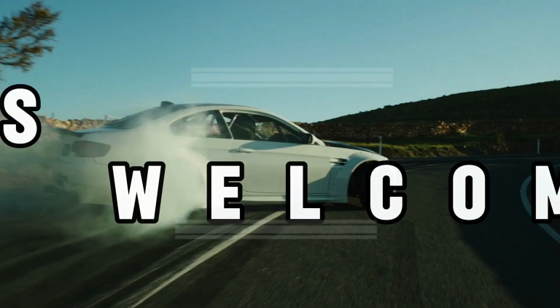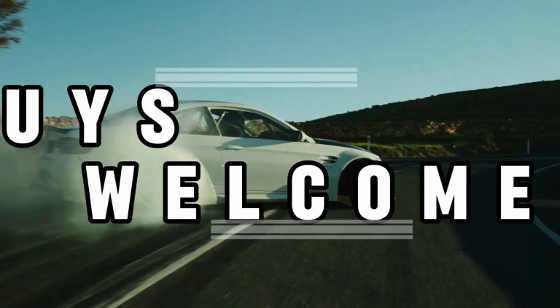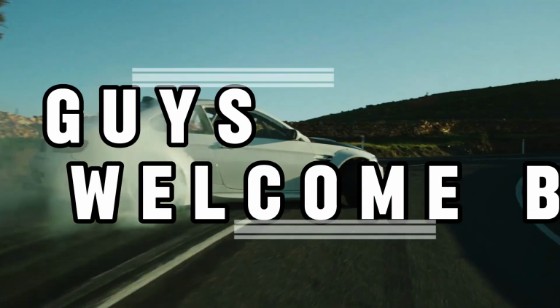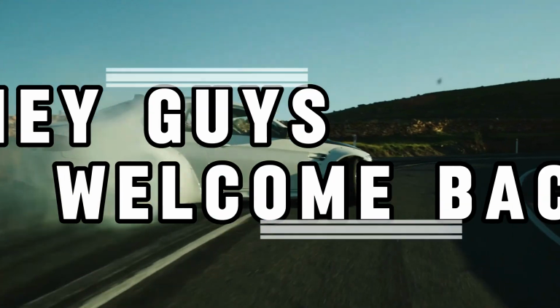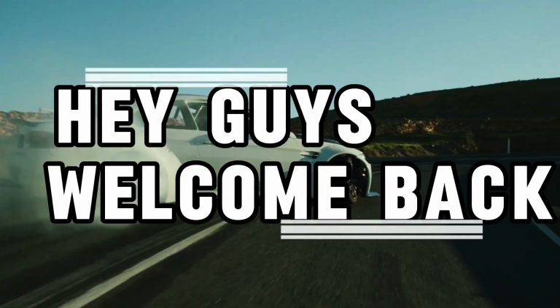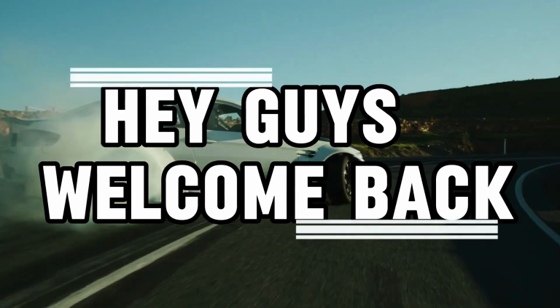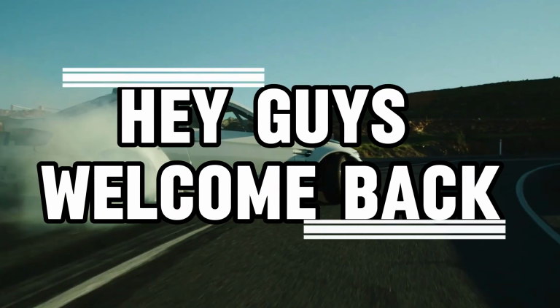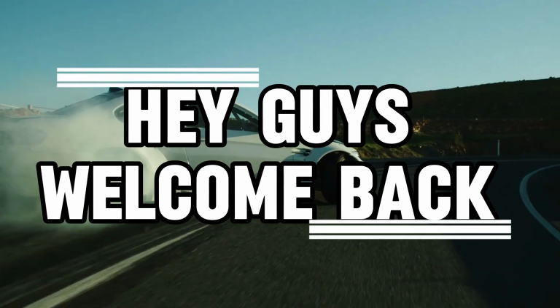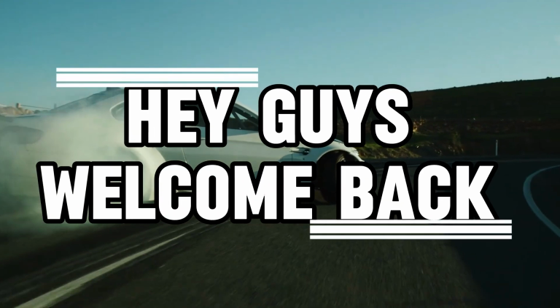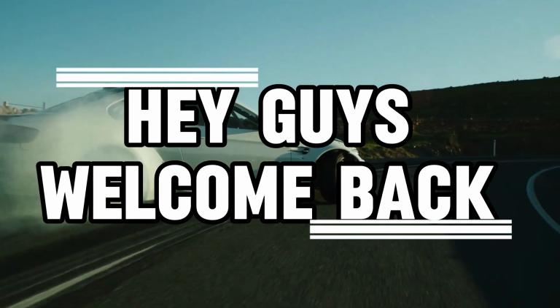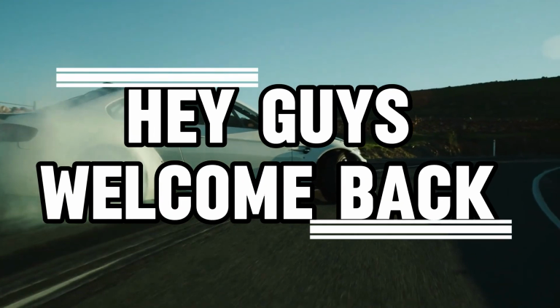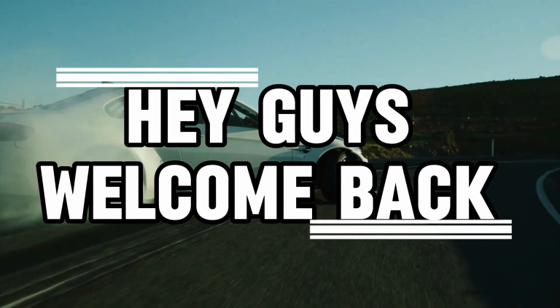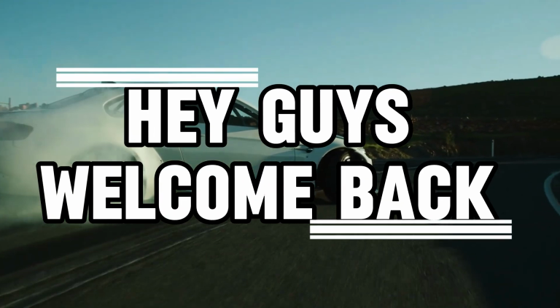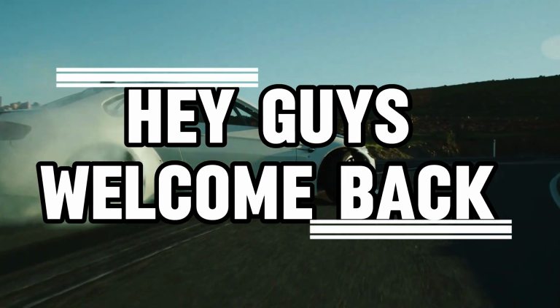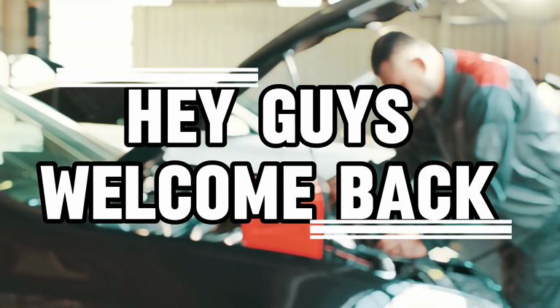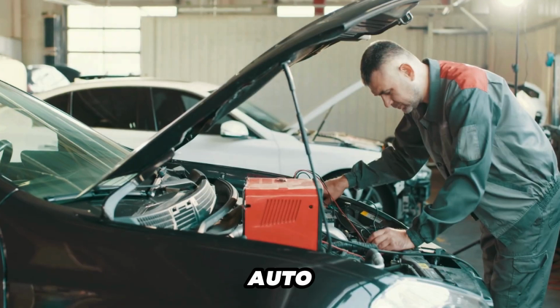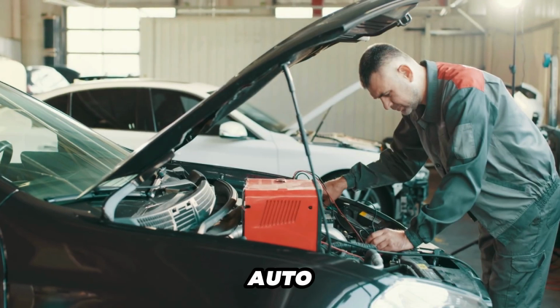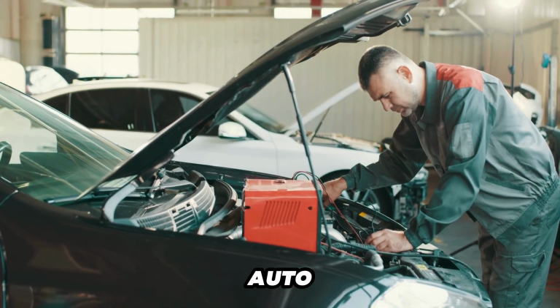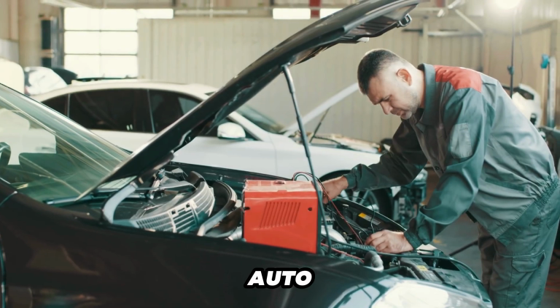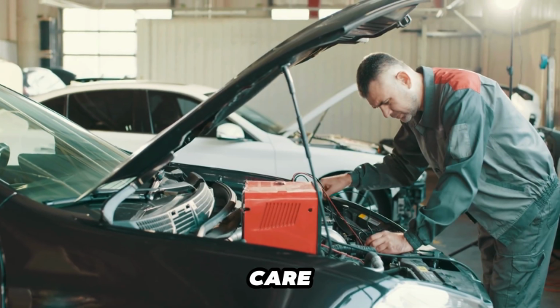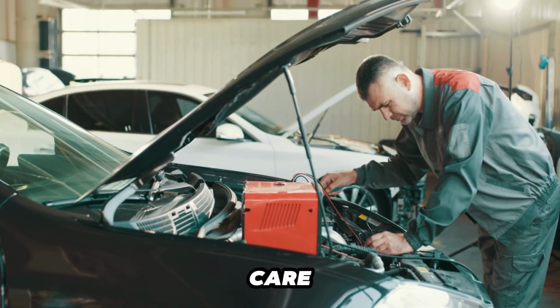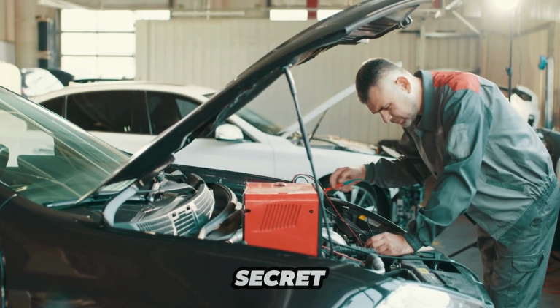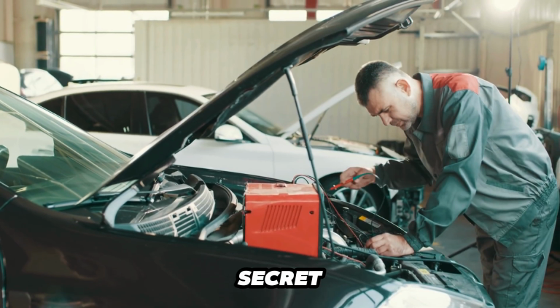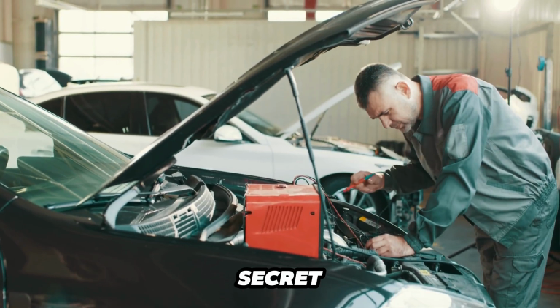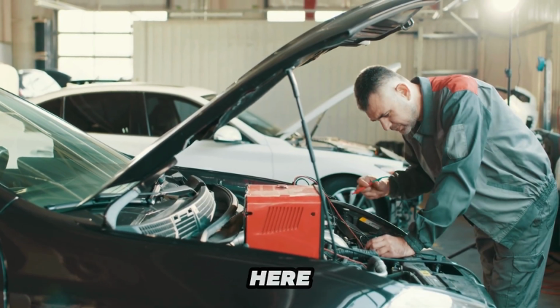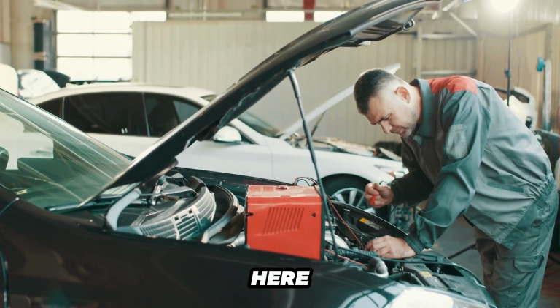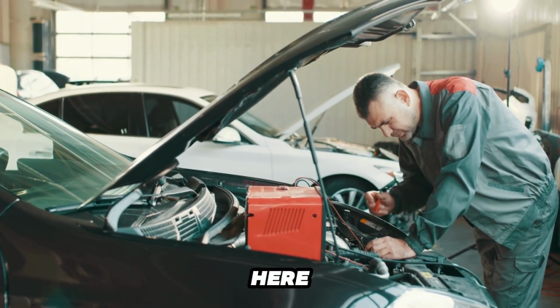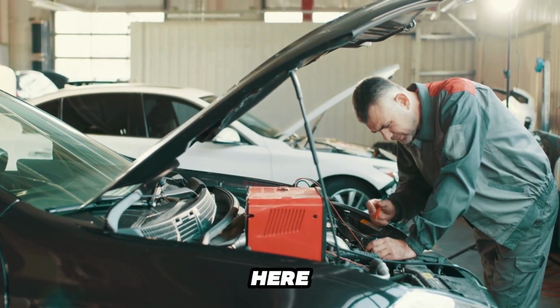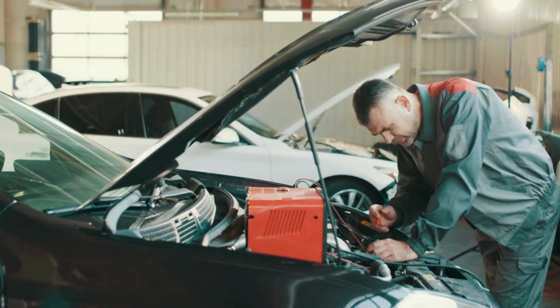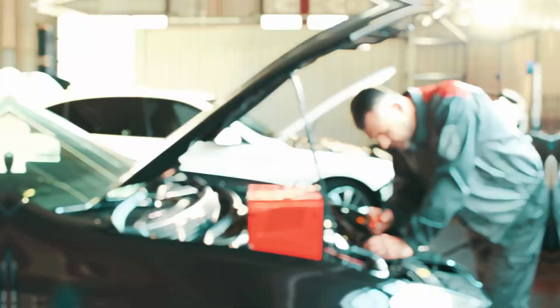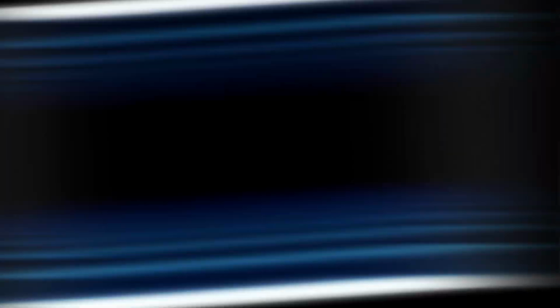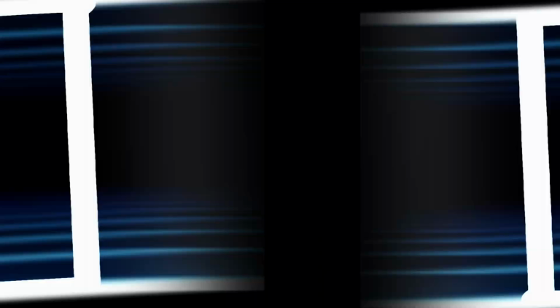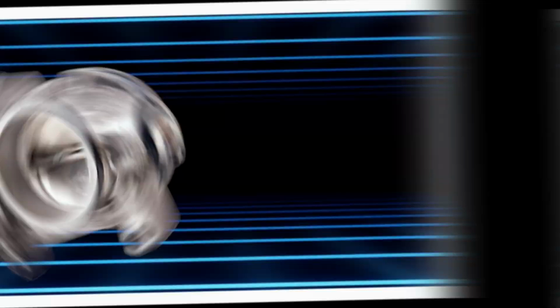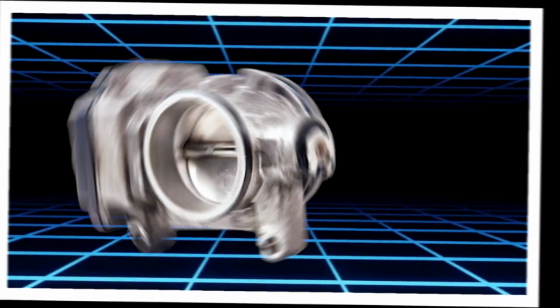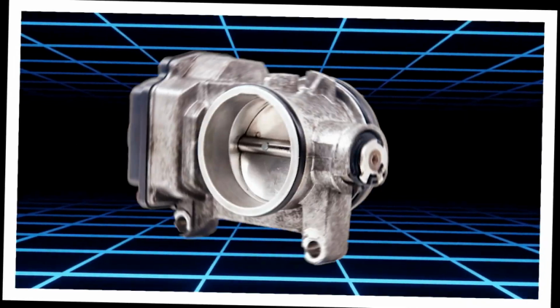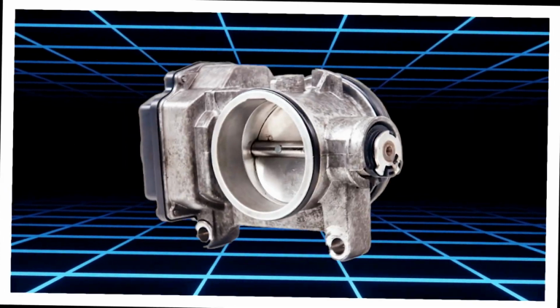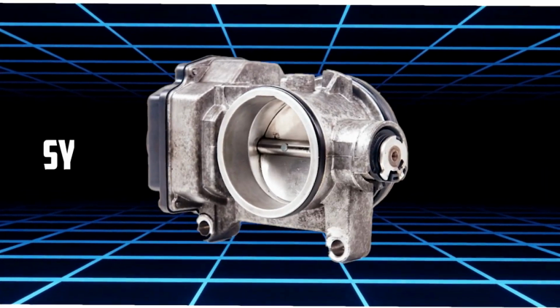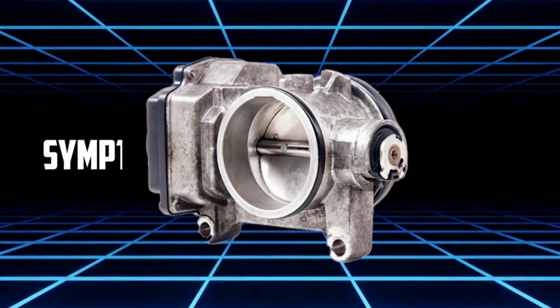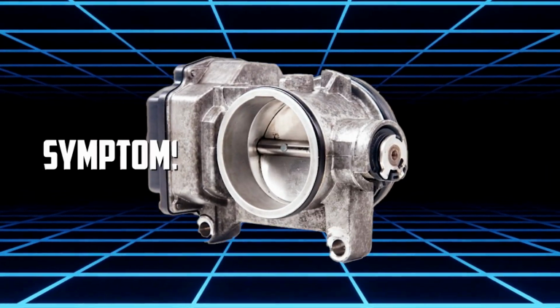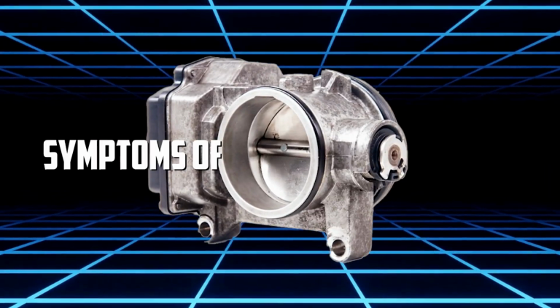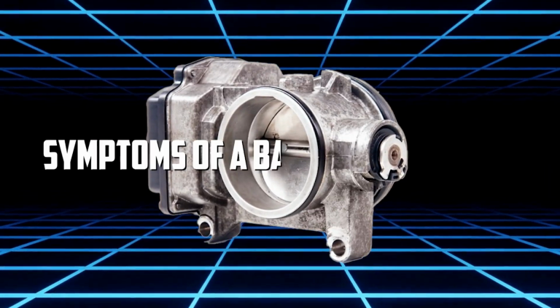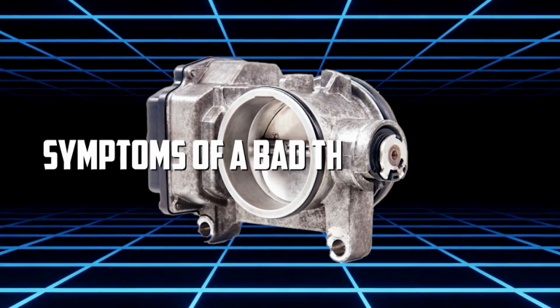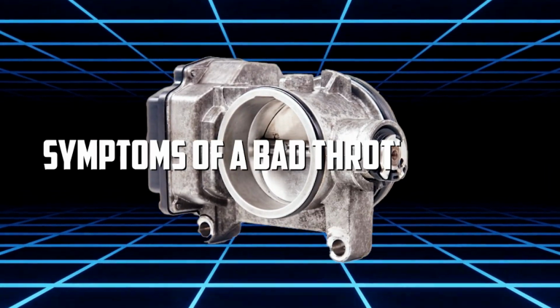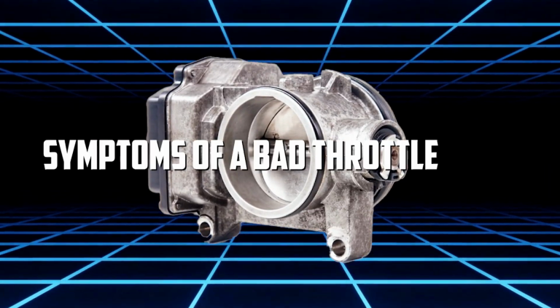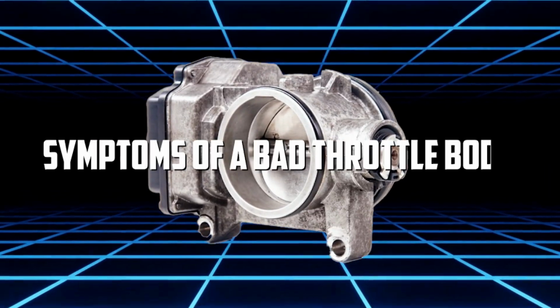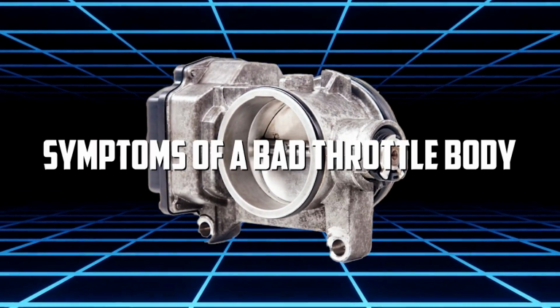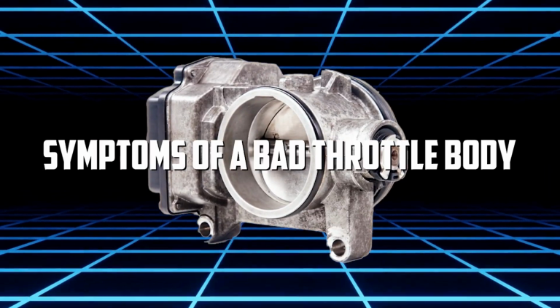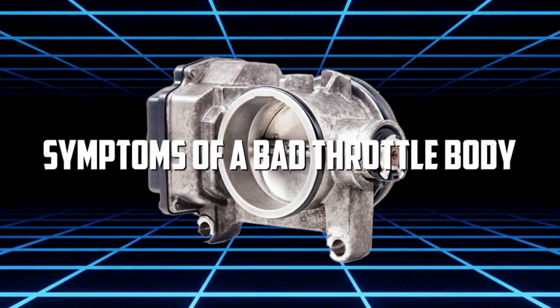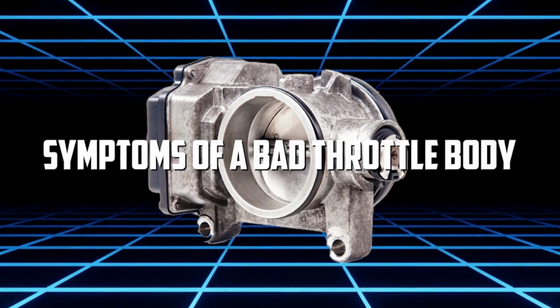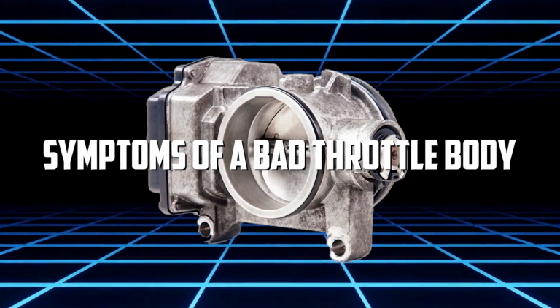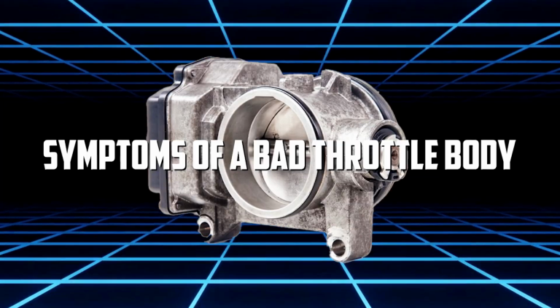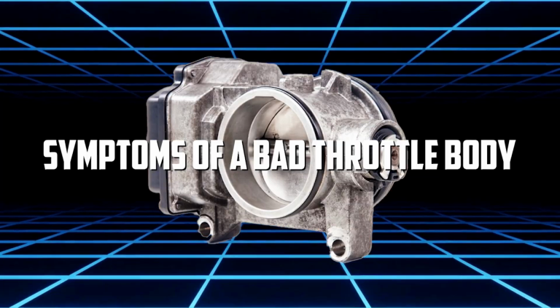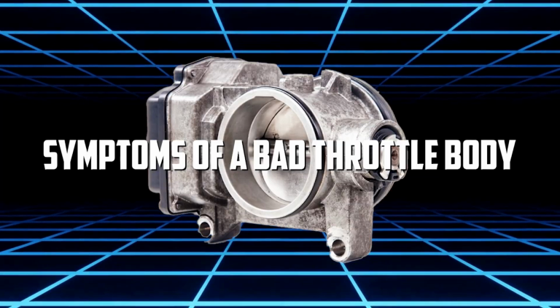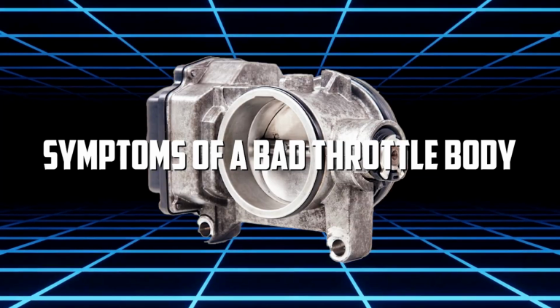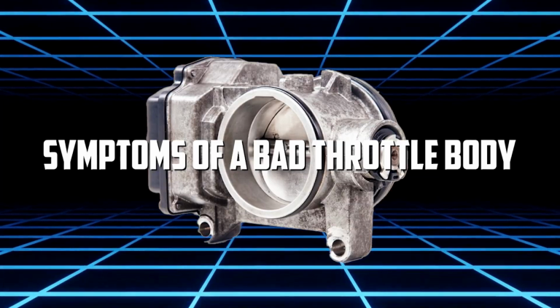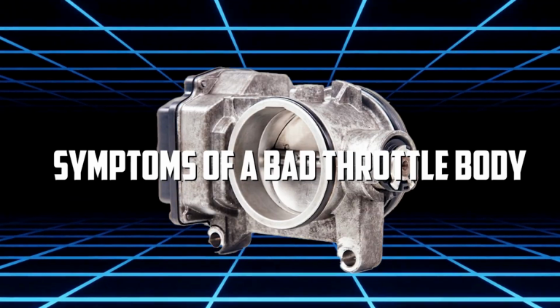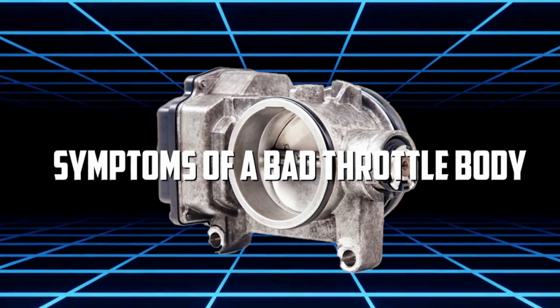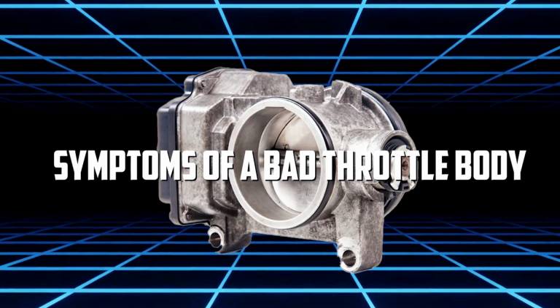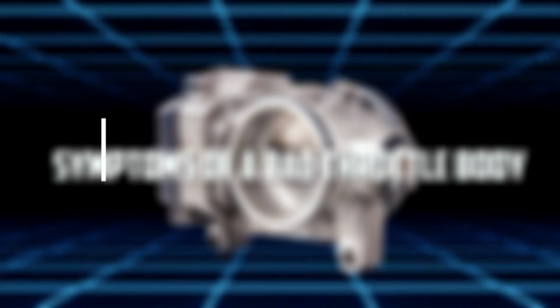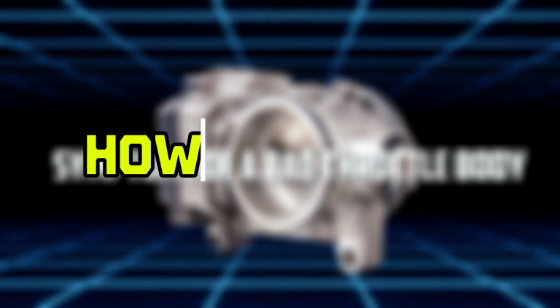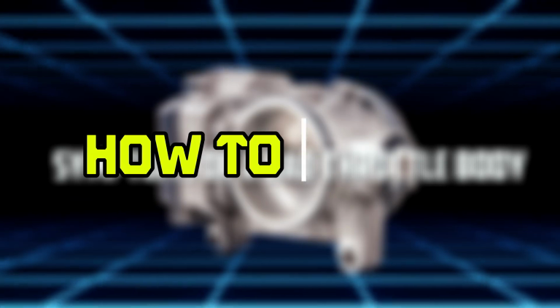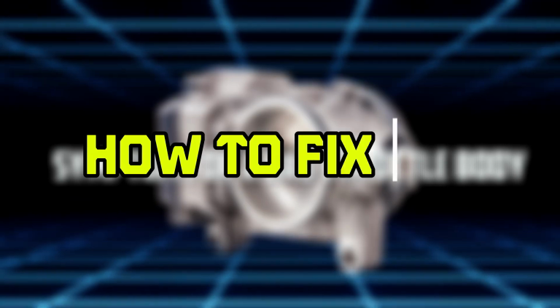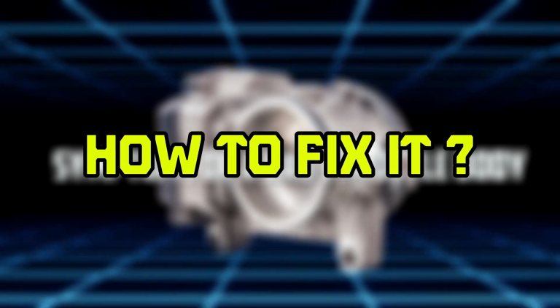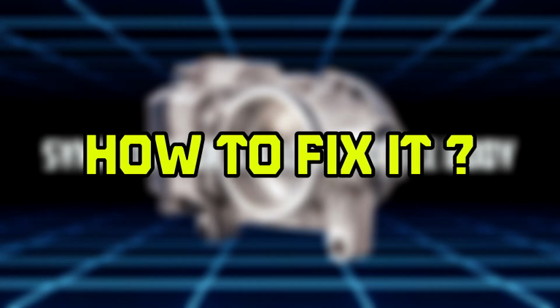Hey guys, welcome back. AutoCare Secret here. Today, we're diving into the symptoms of a bad throttle body and how to fix it.